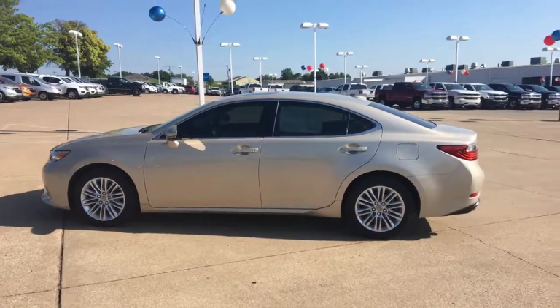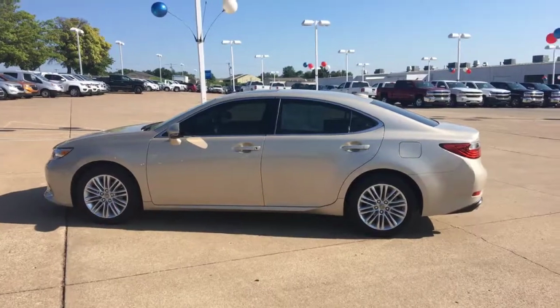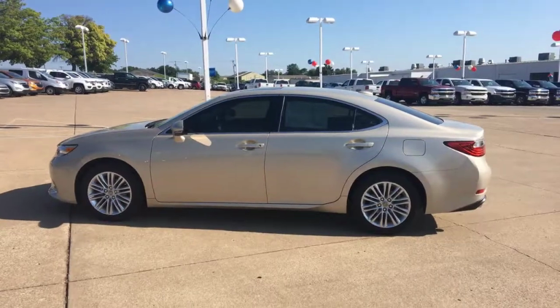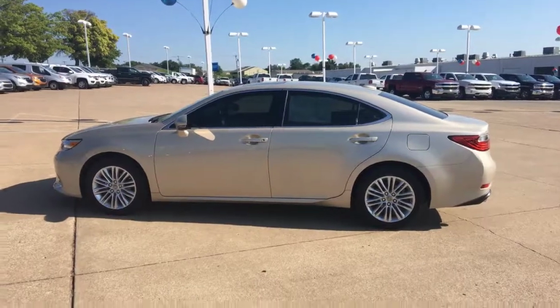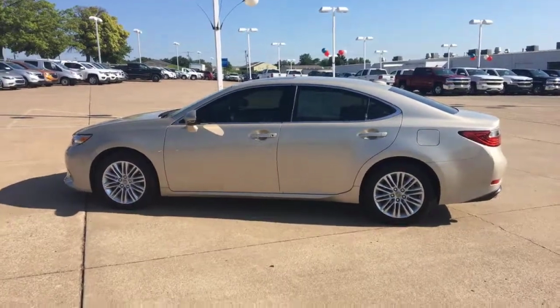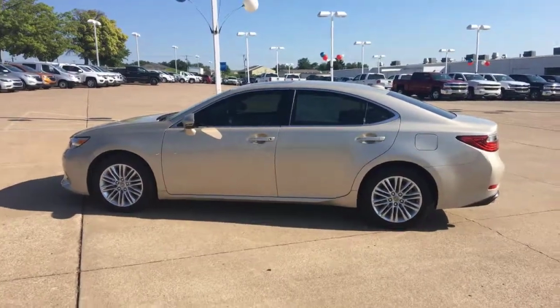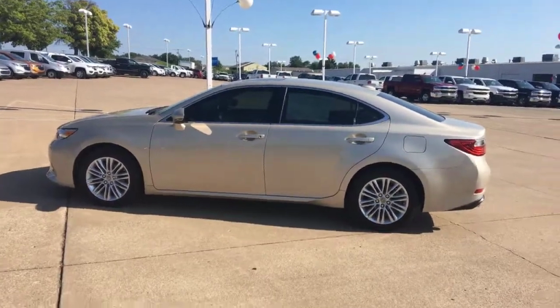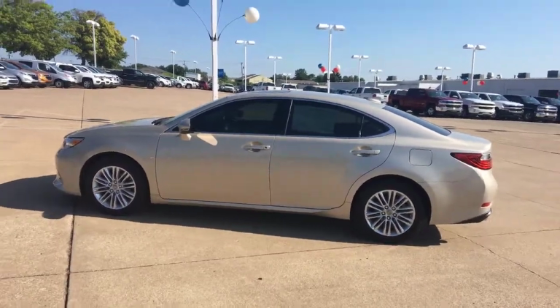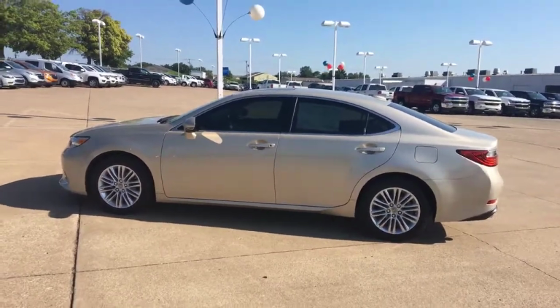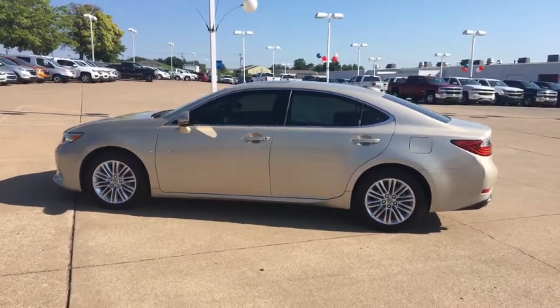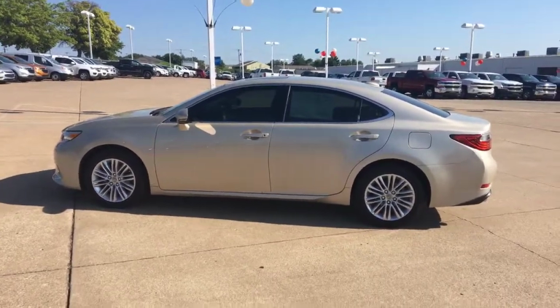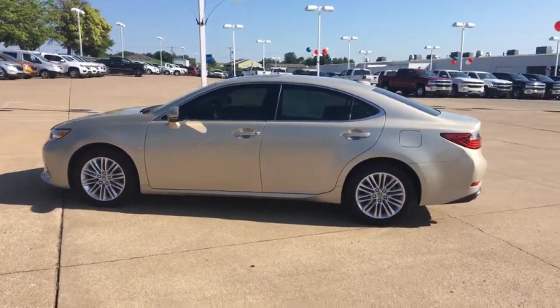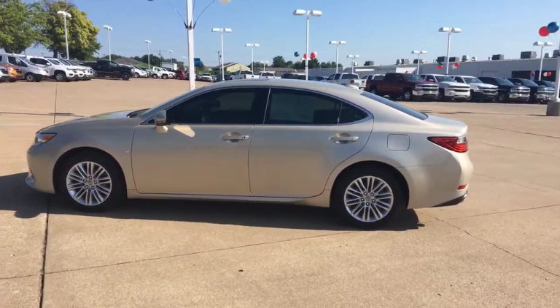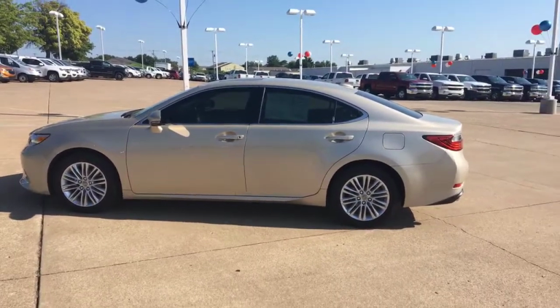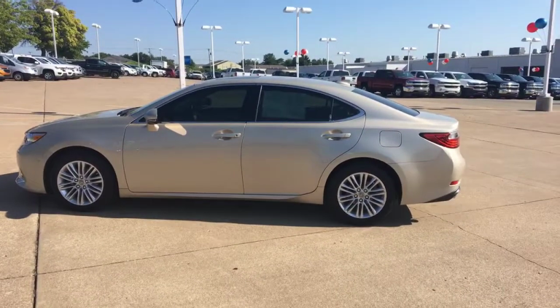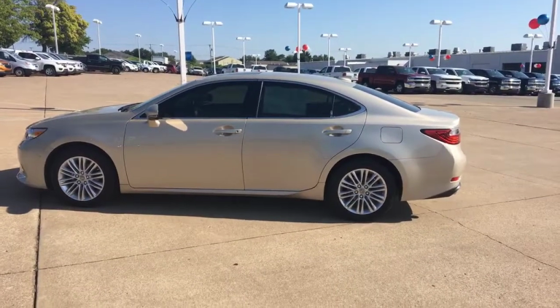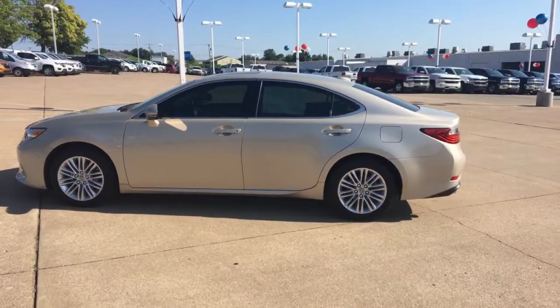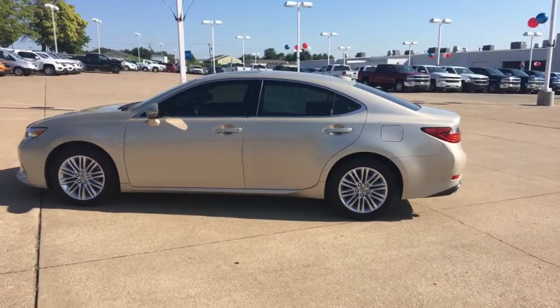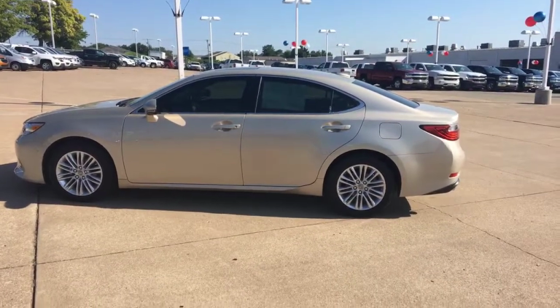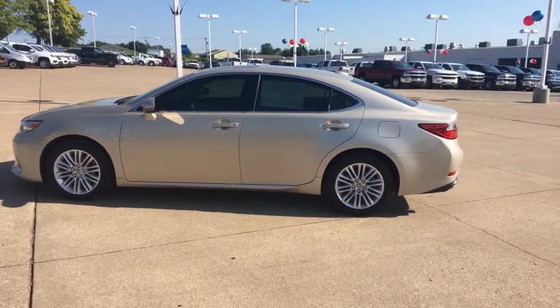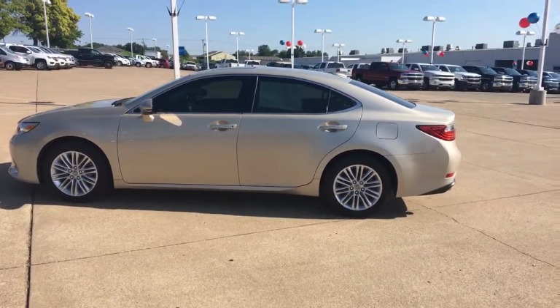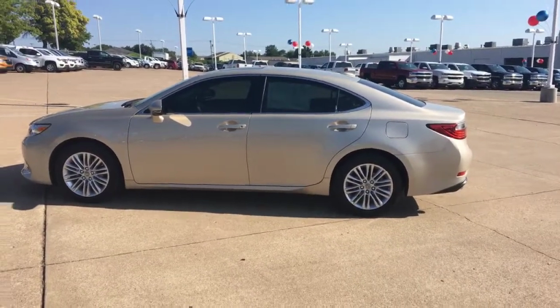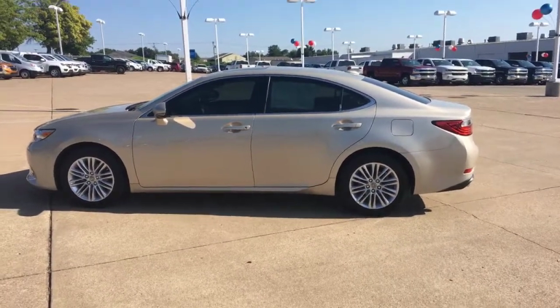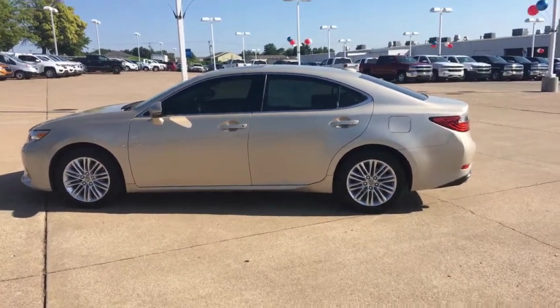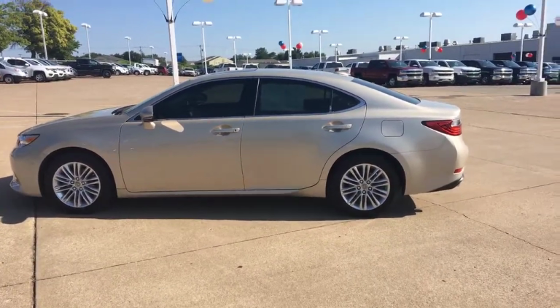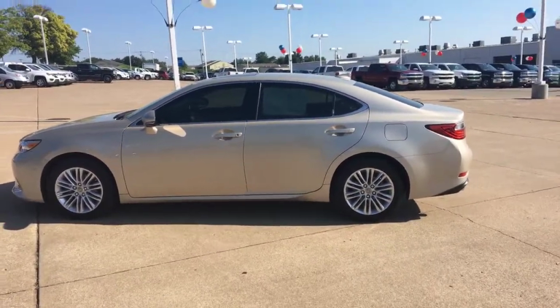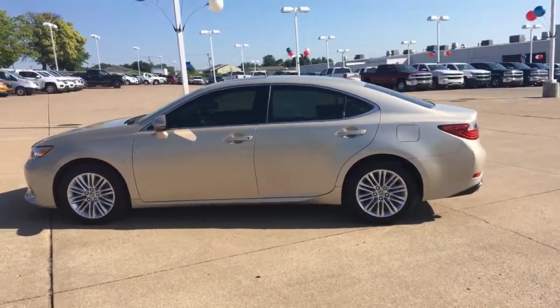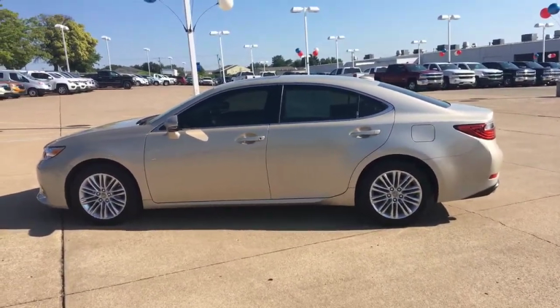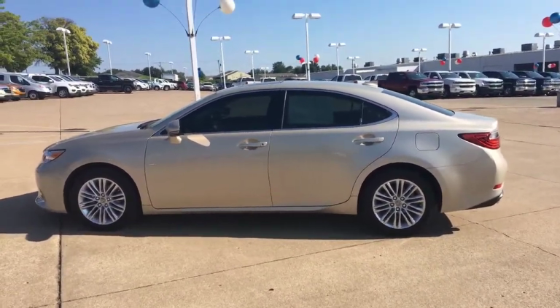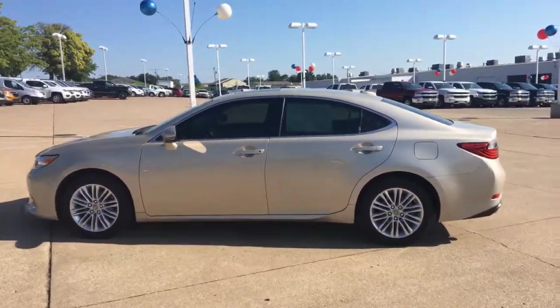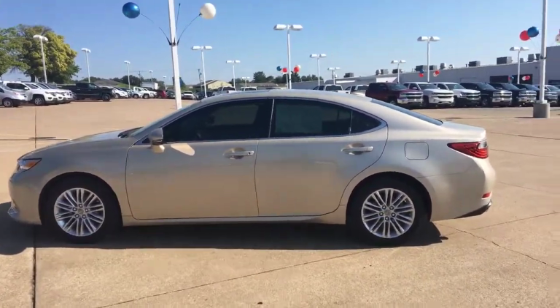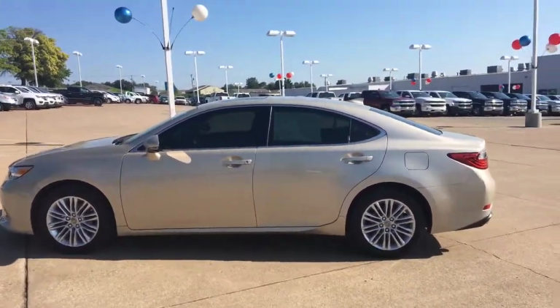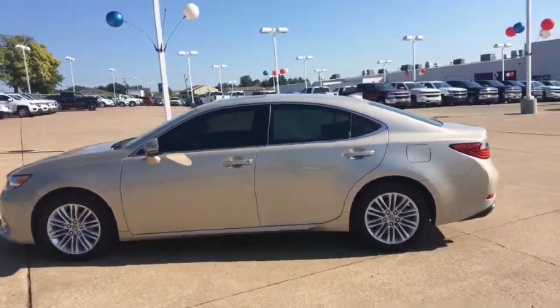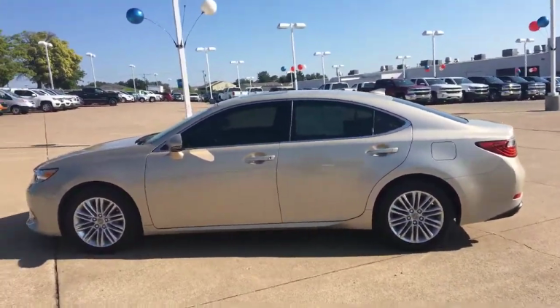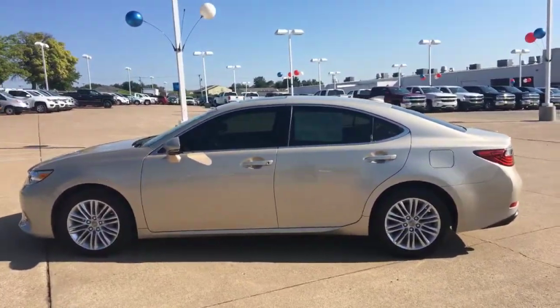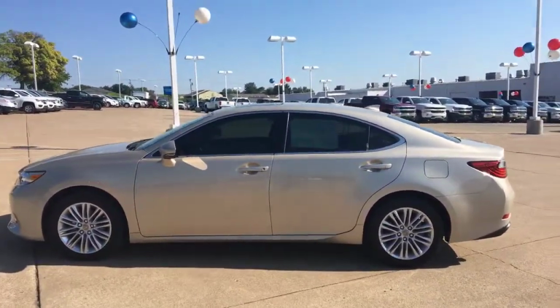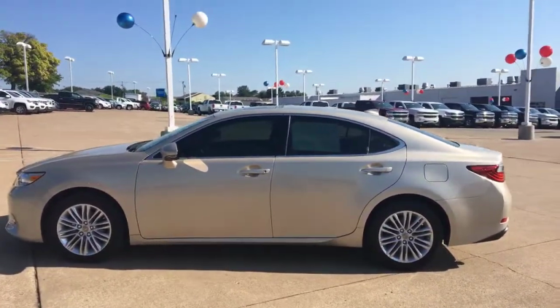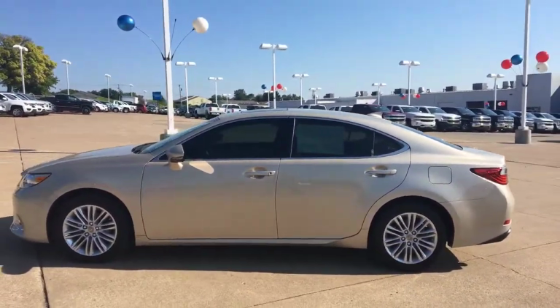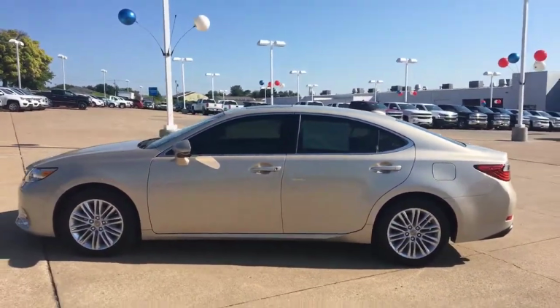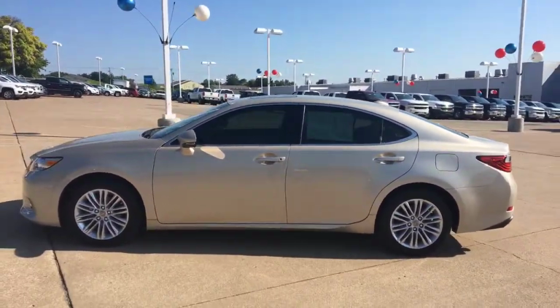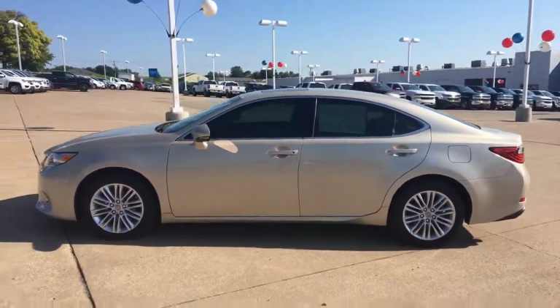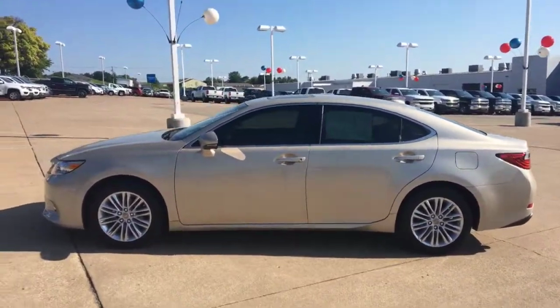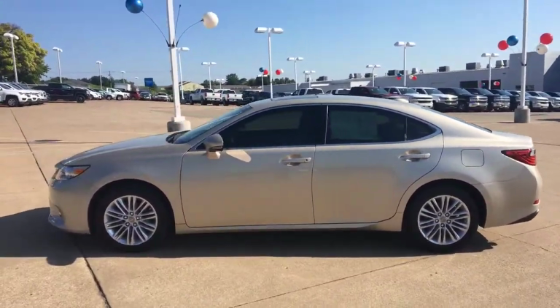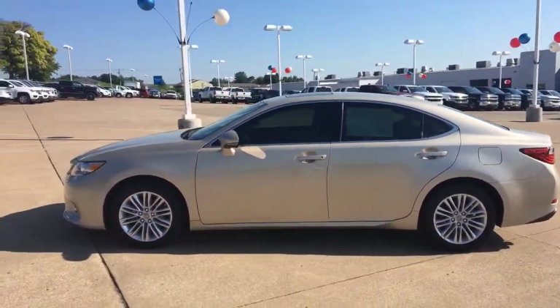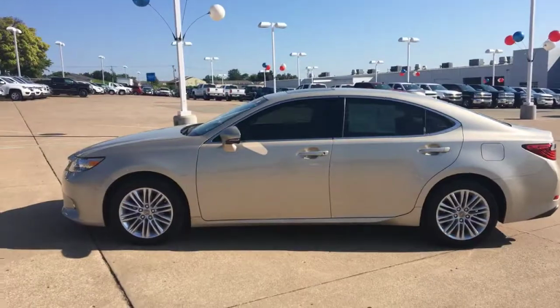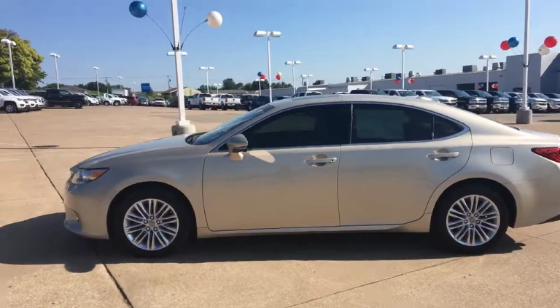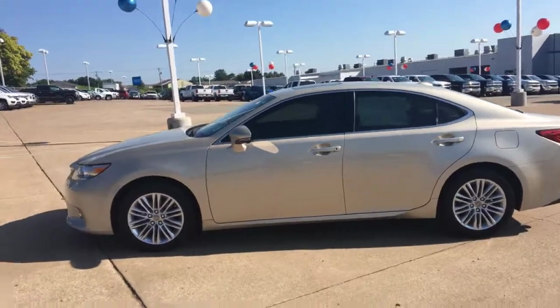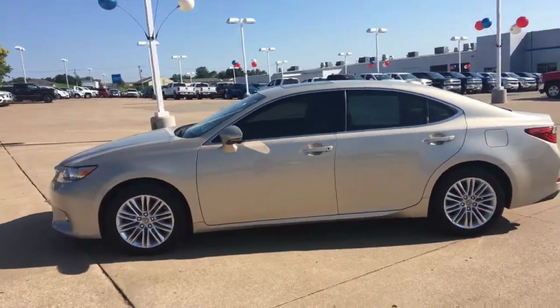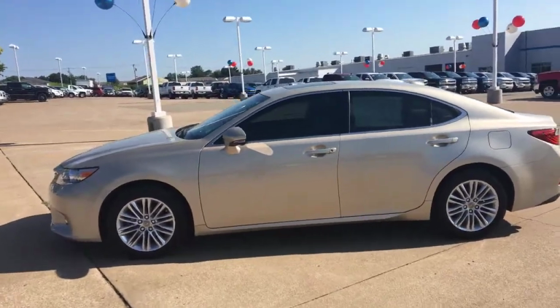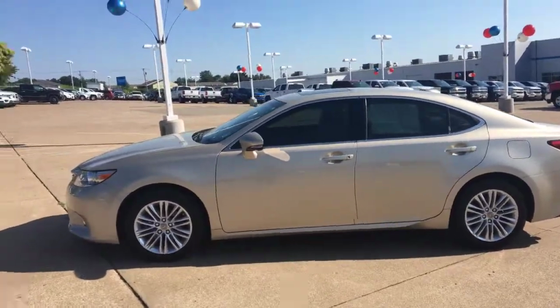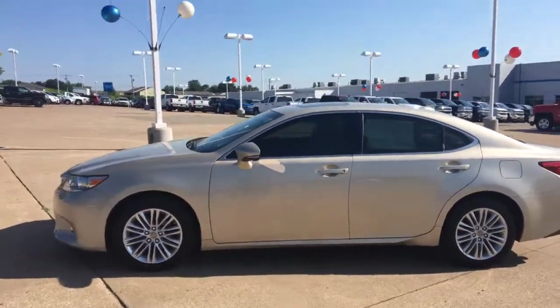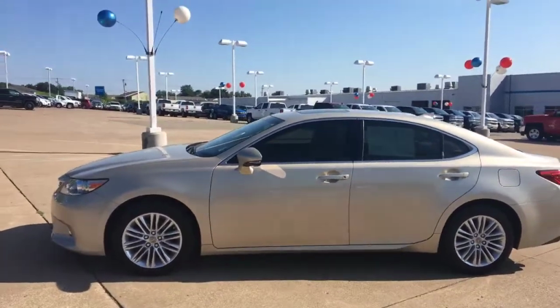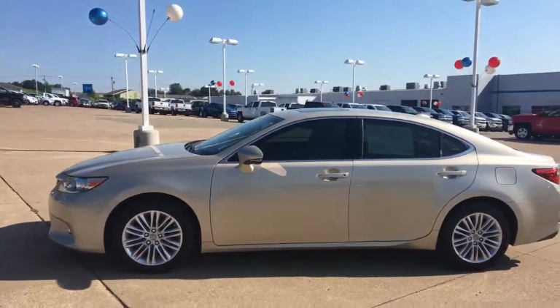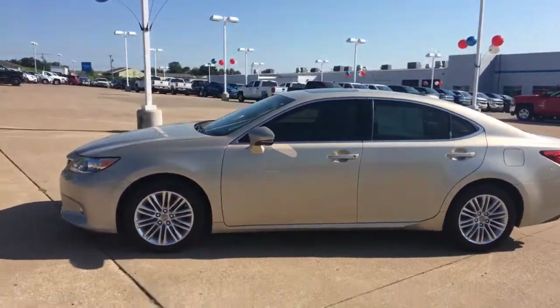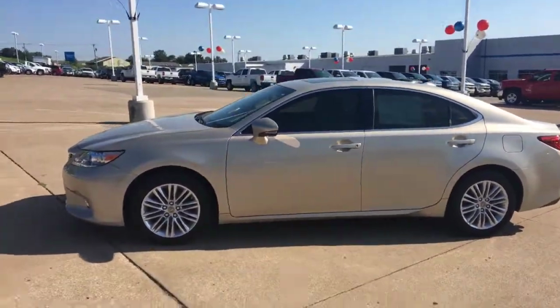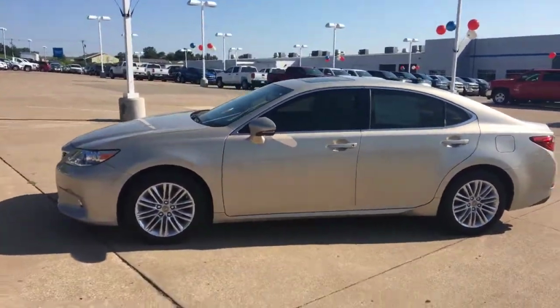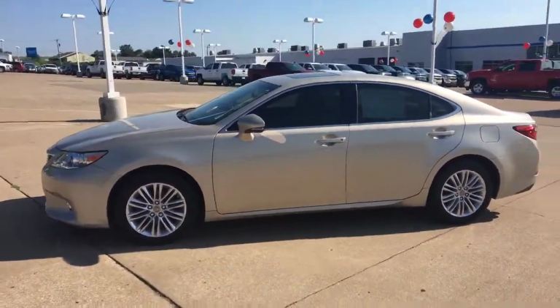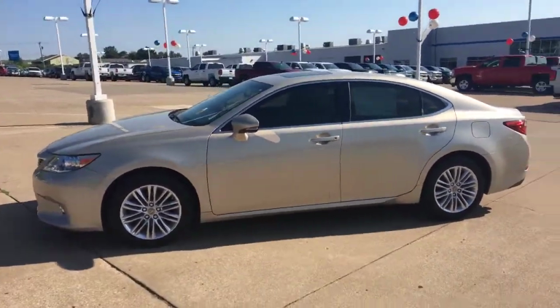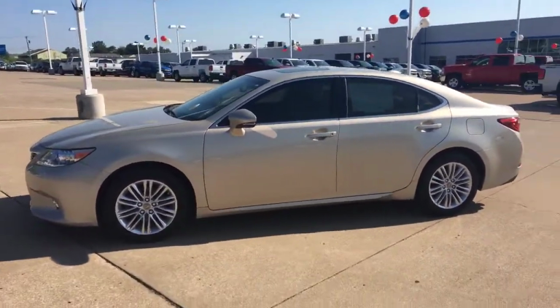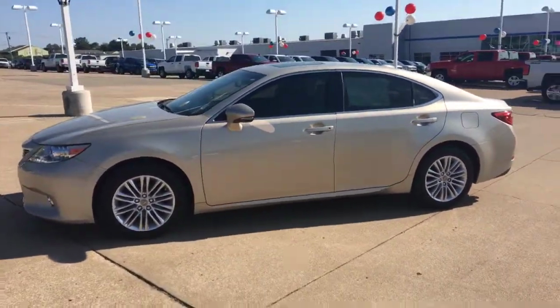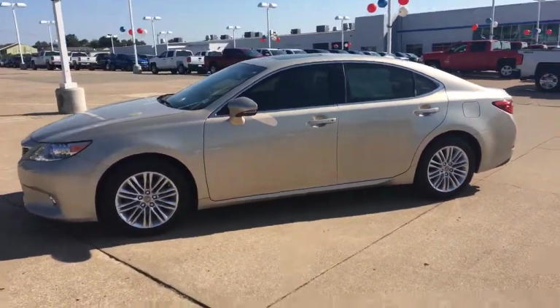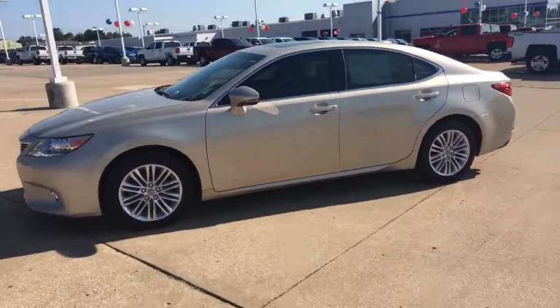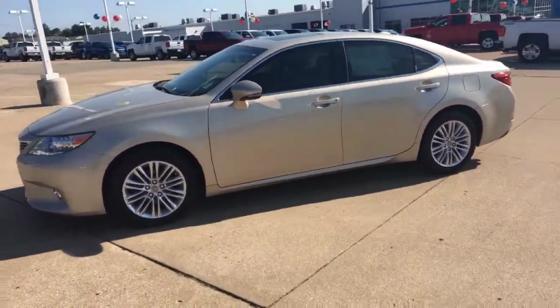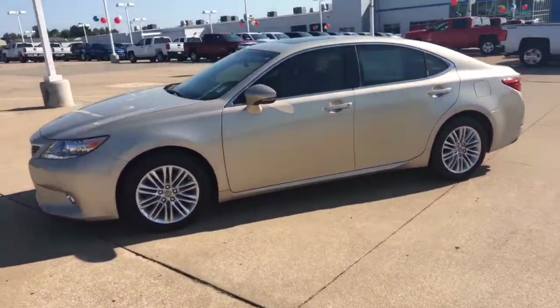Hi Faith, this is Ryan here with Jim Glover Chevrolet on the river. I just want to give you a little walk-around video of the Lexus ES 350 that you inquired about.